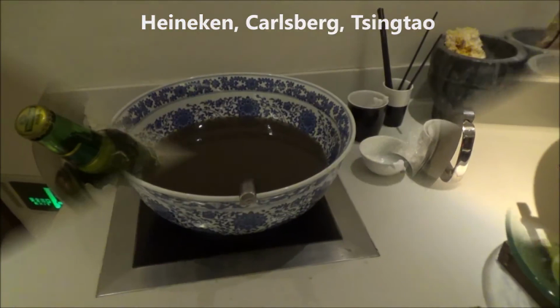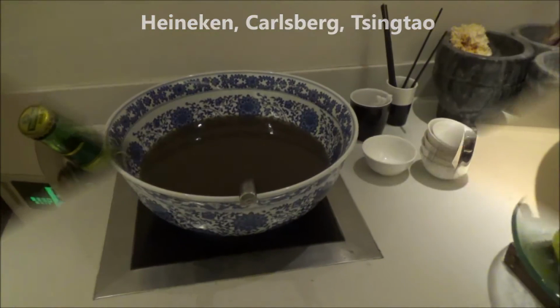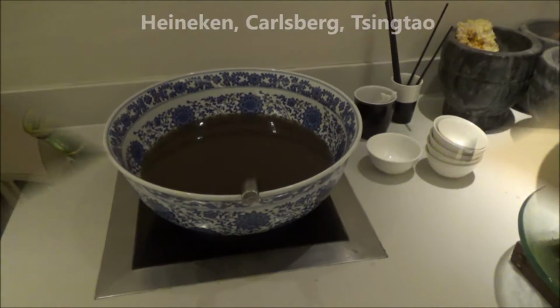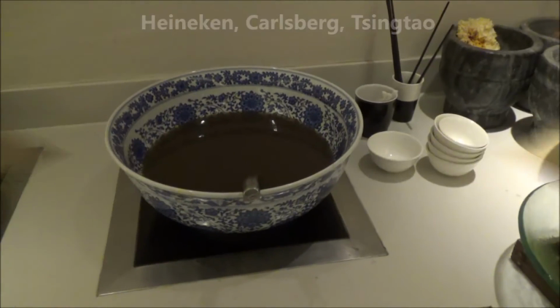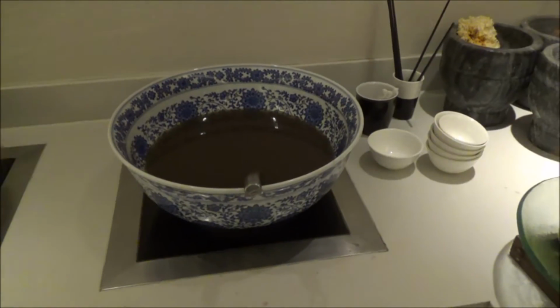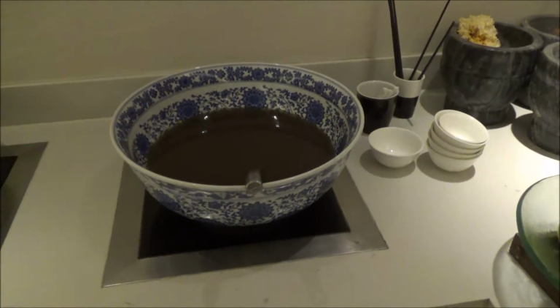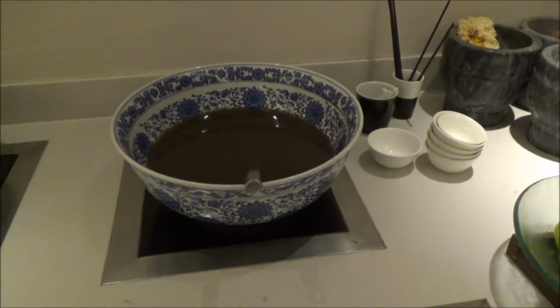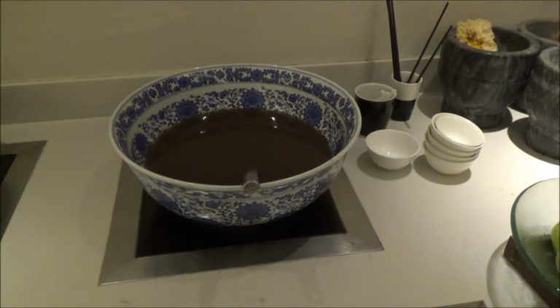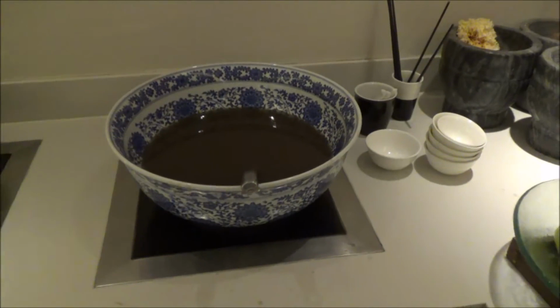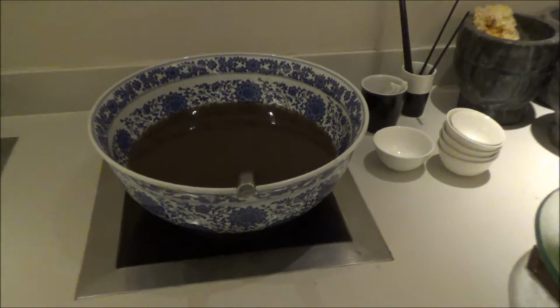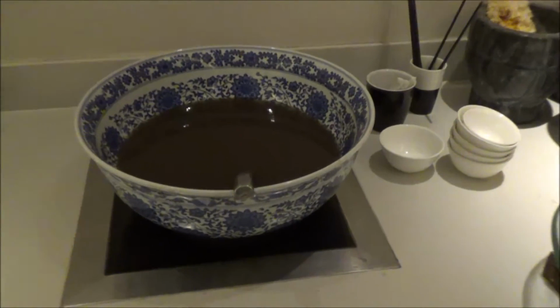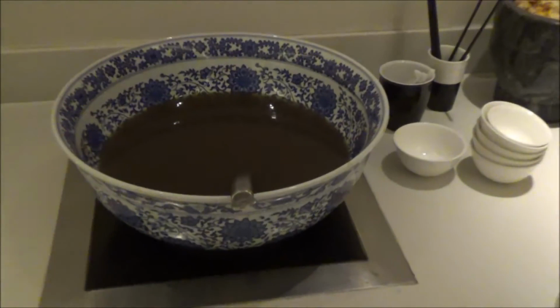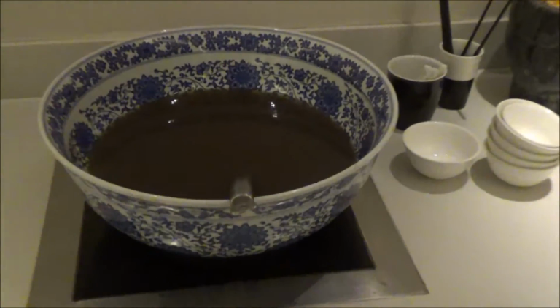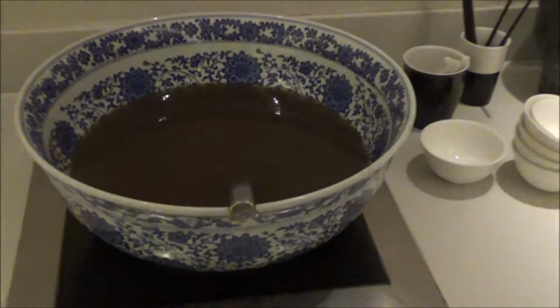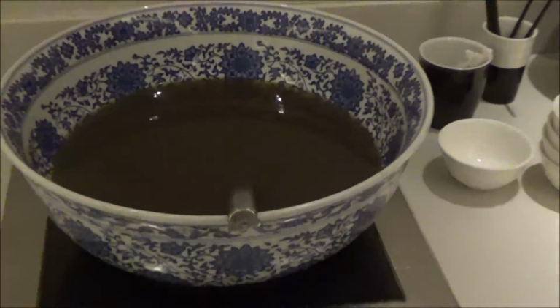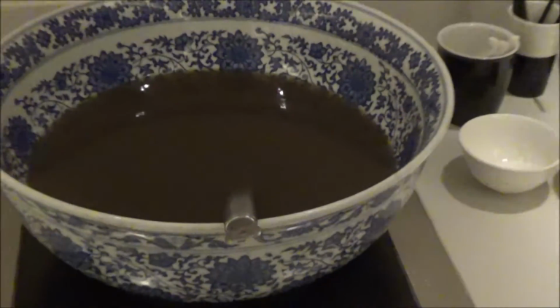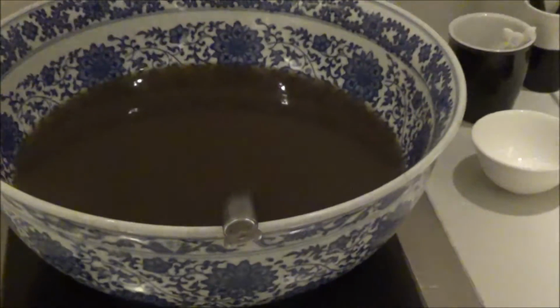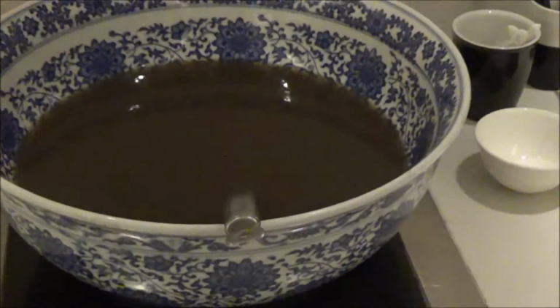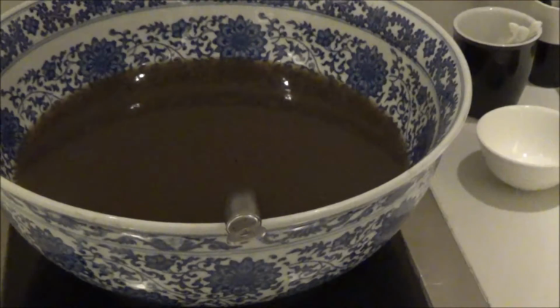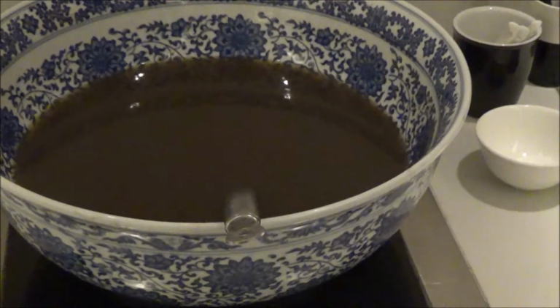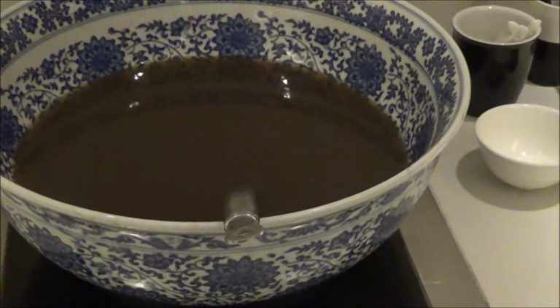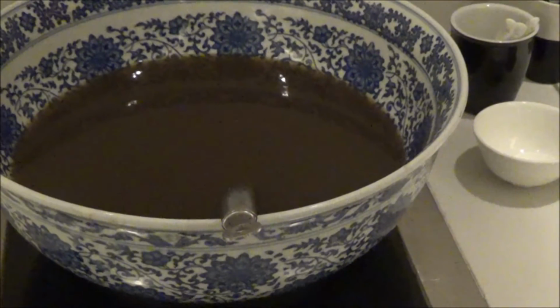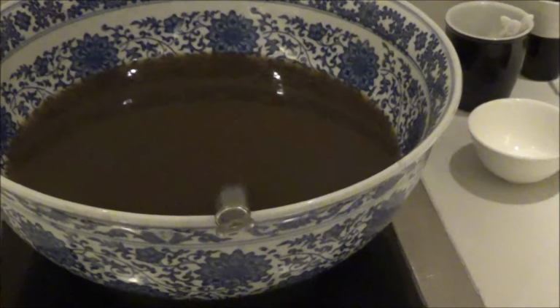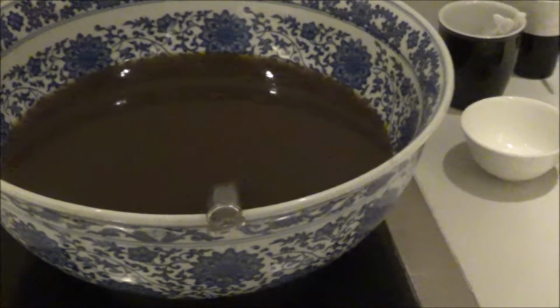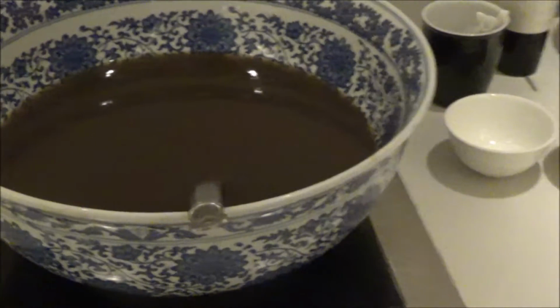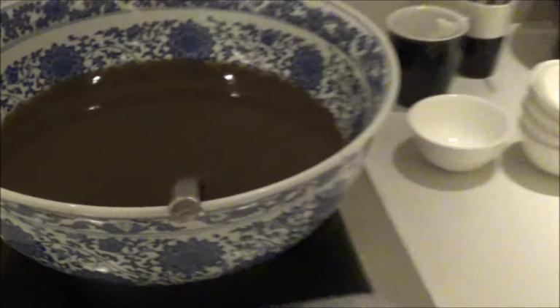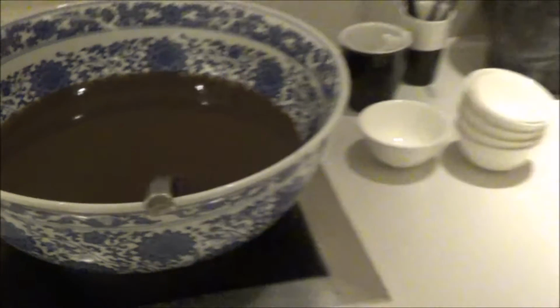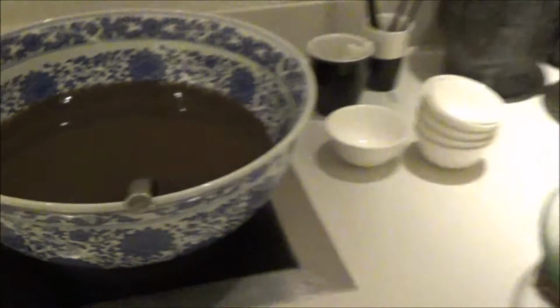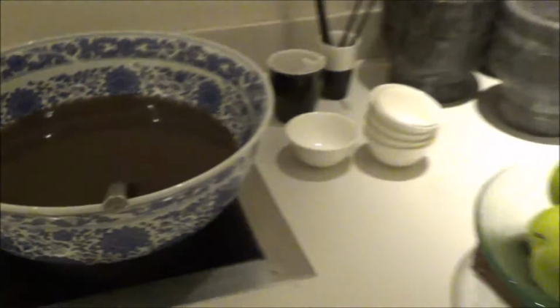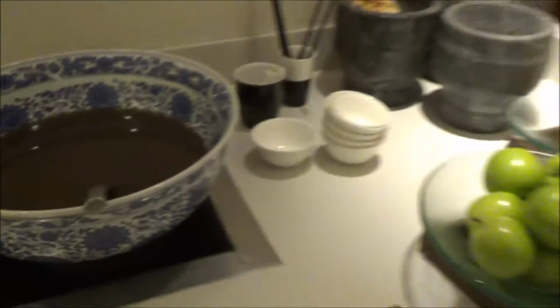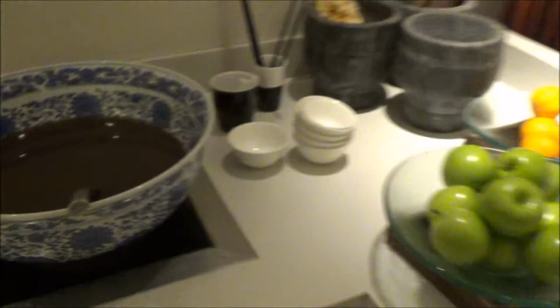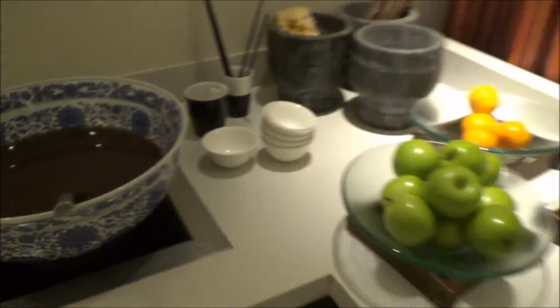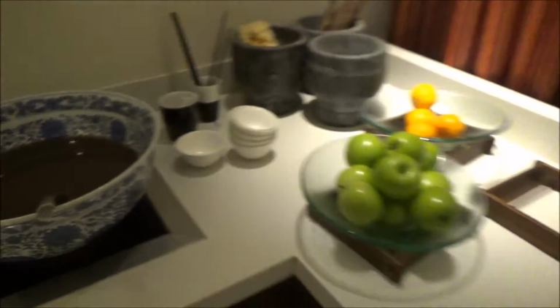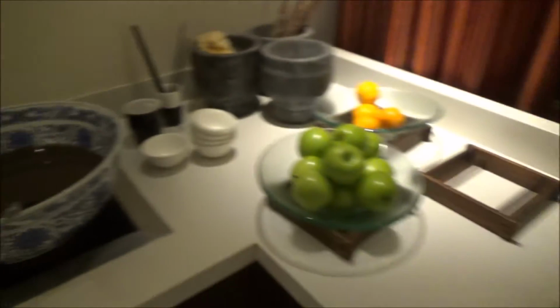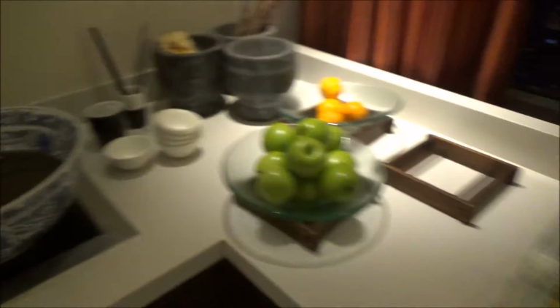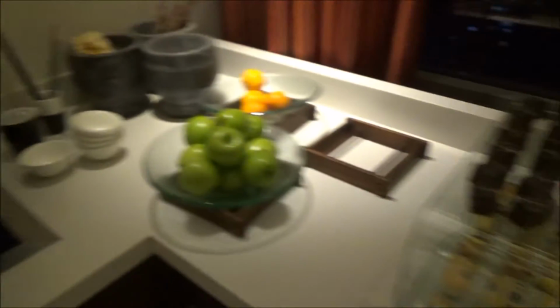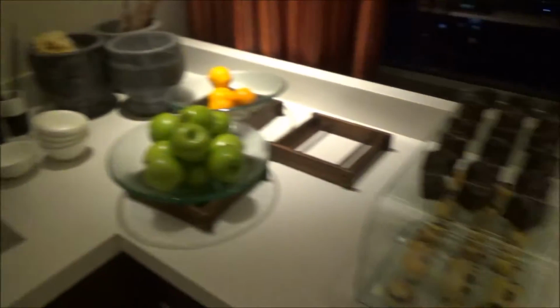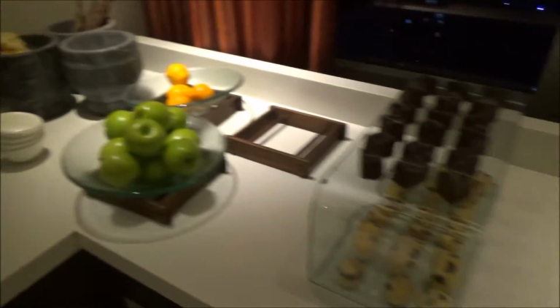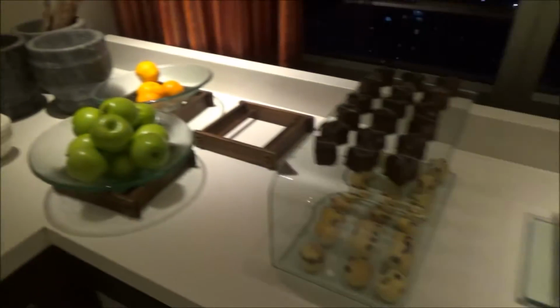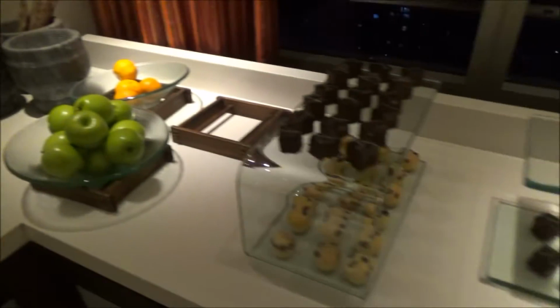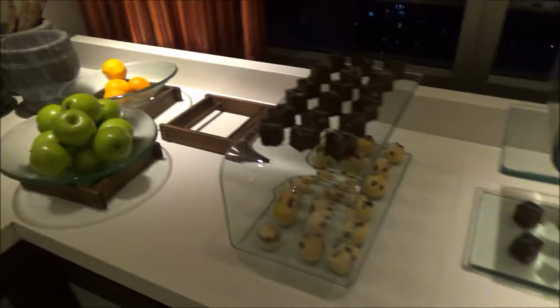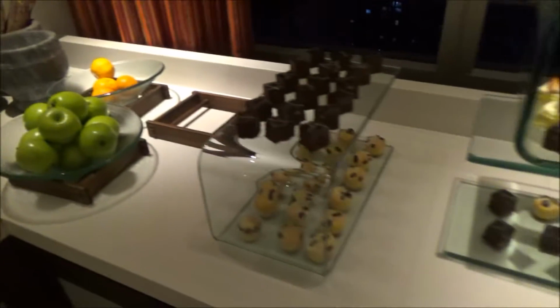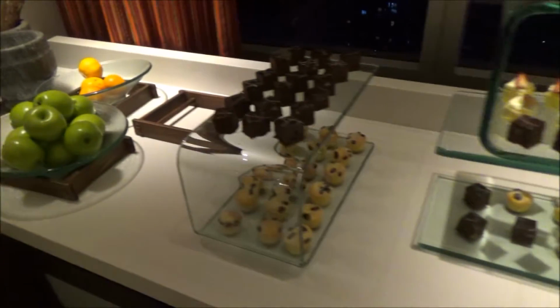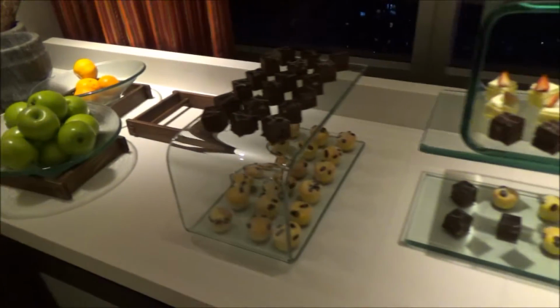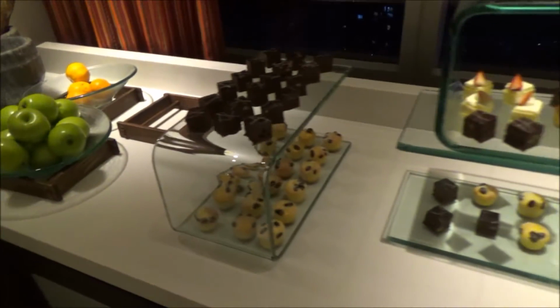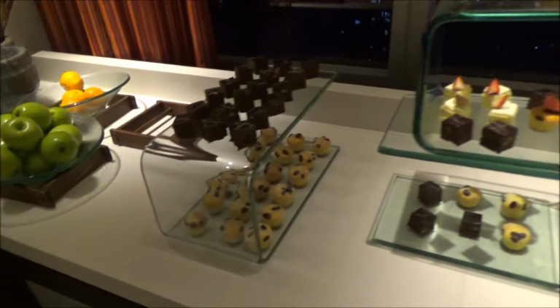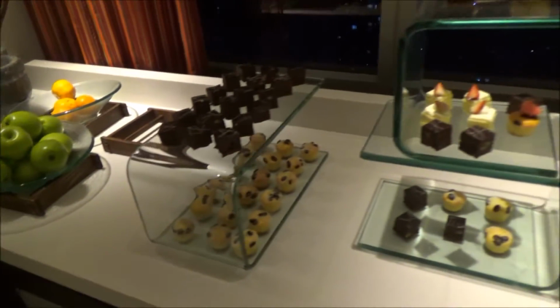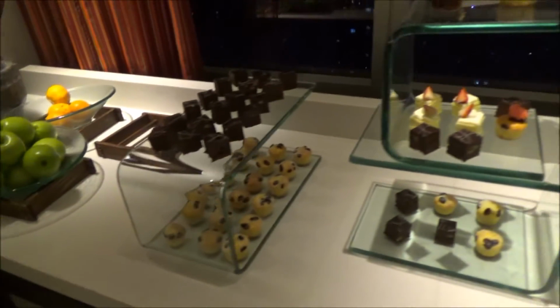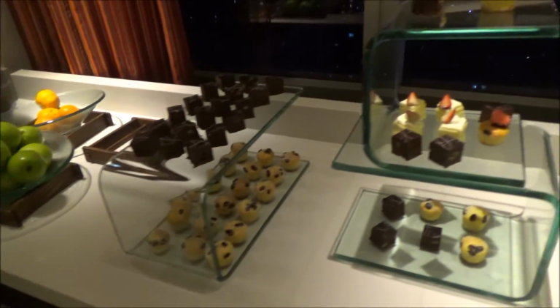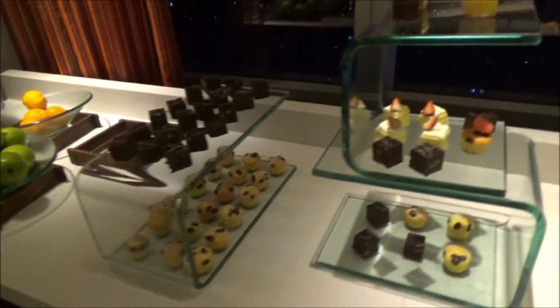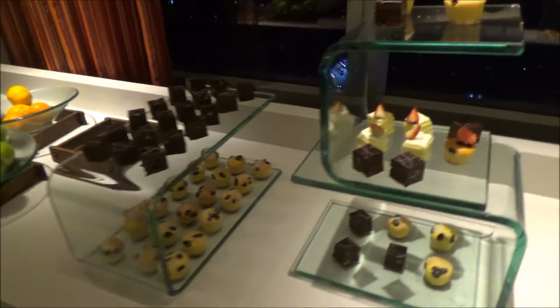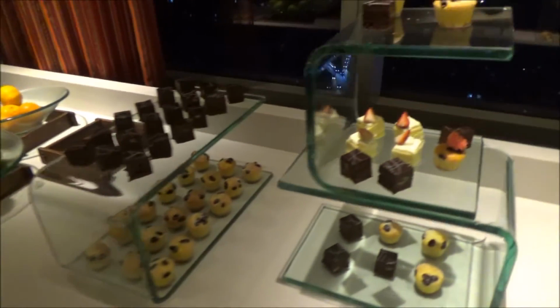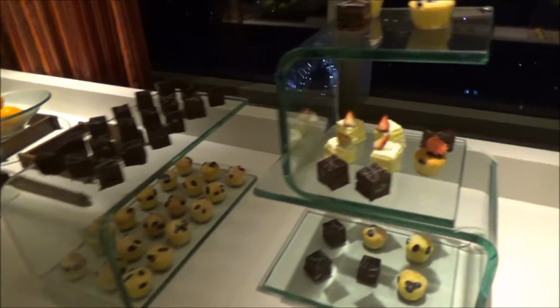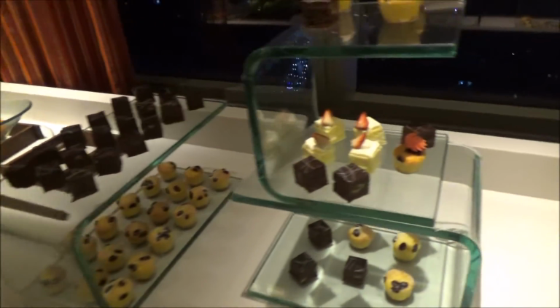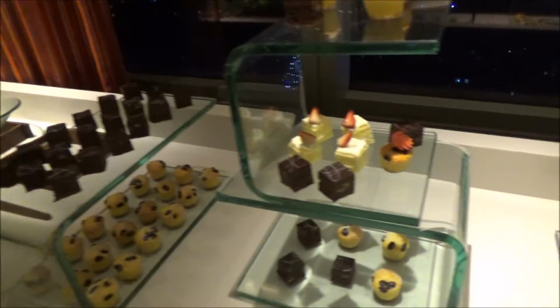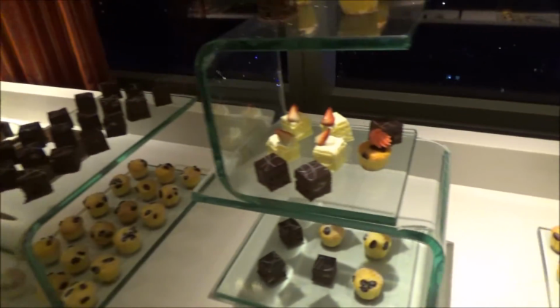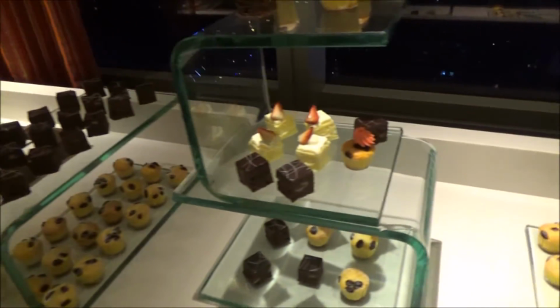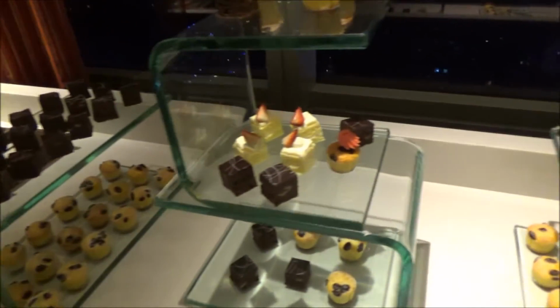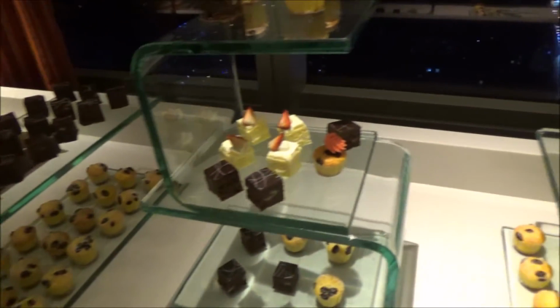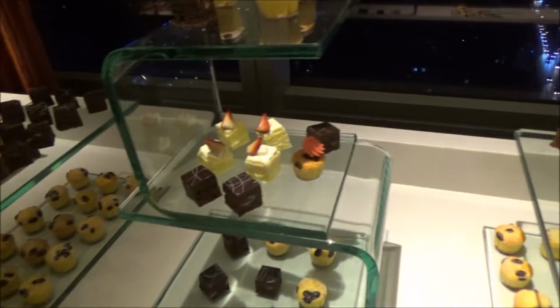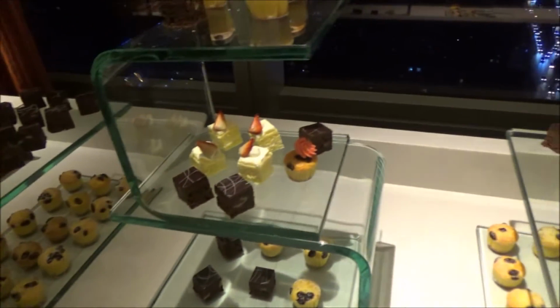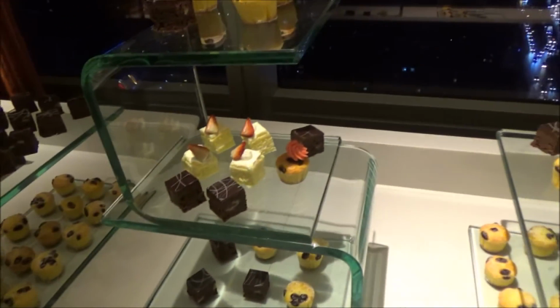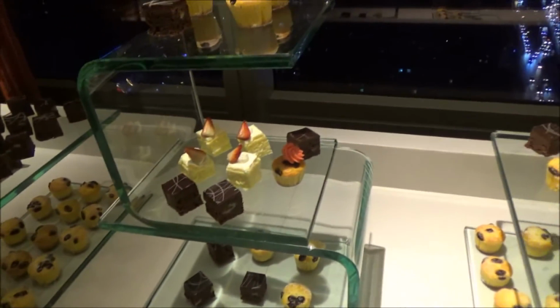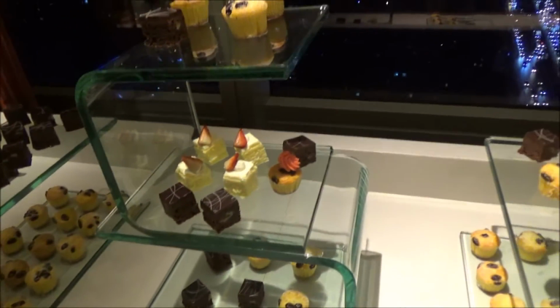They have some red bean soup in this nice bowl, and then chocolate, cheesecakes.